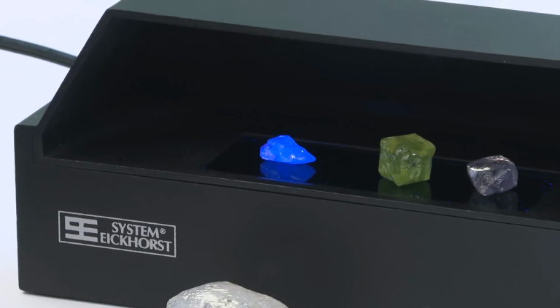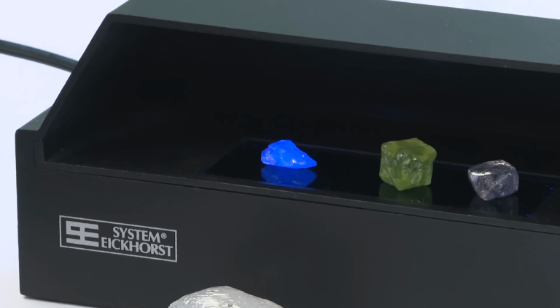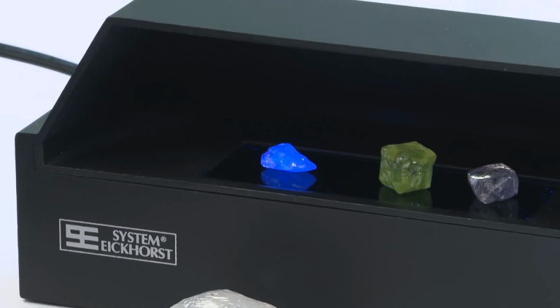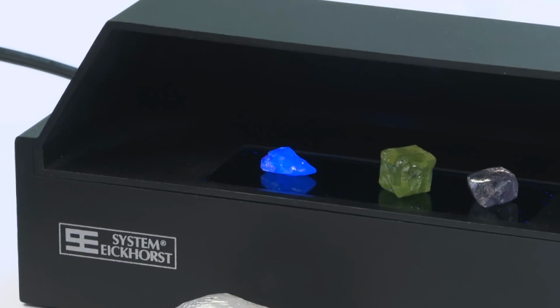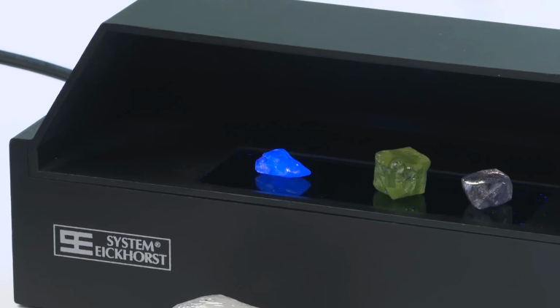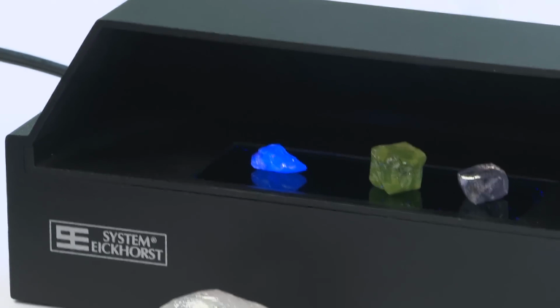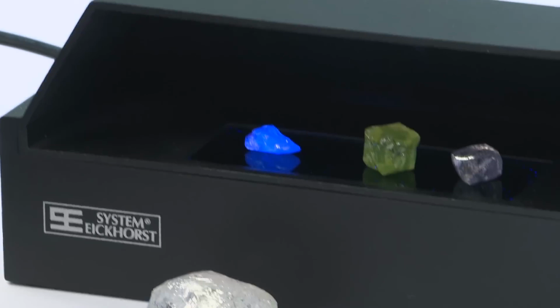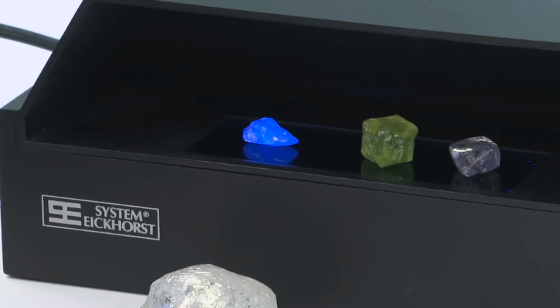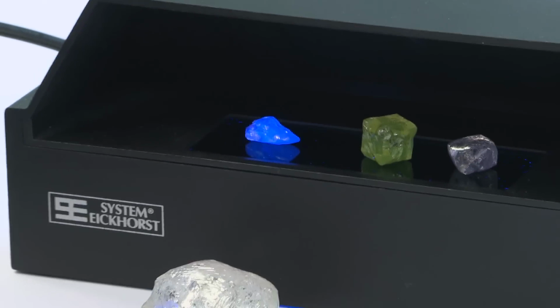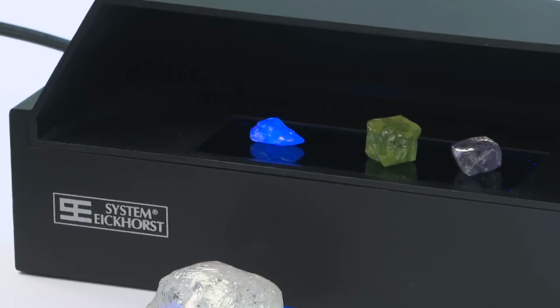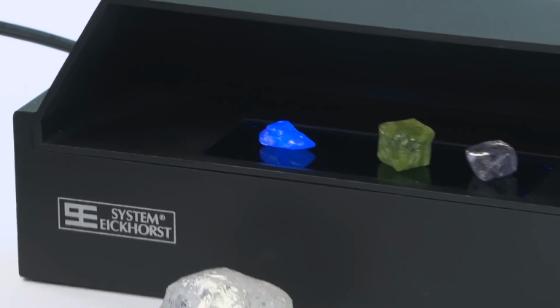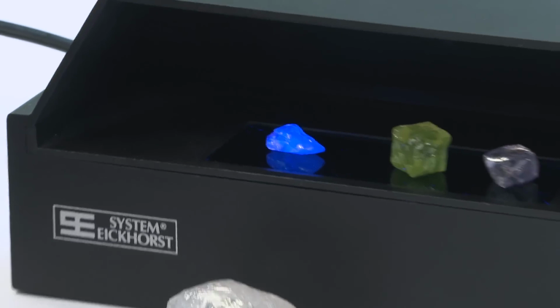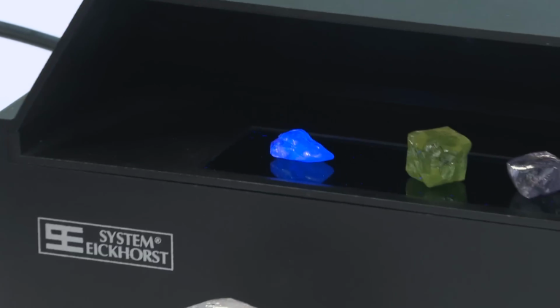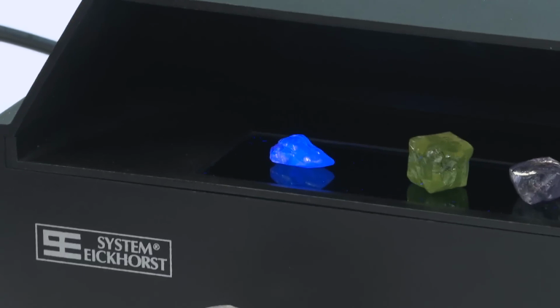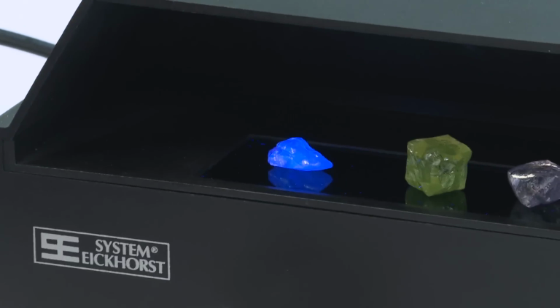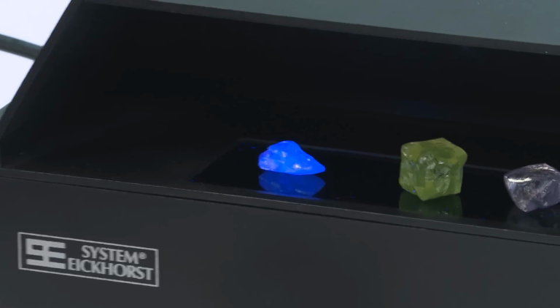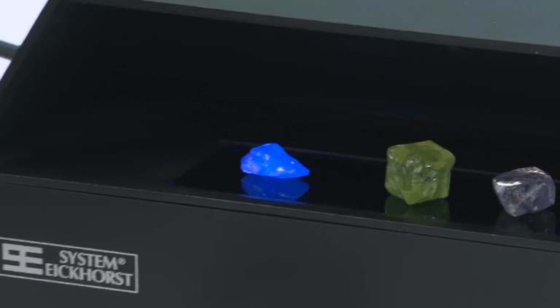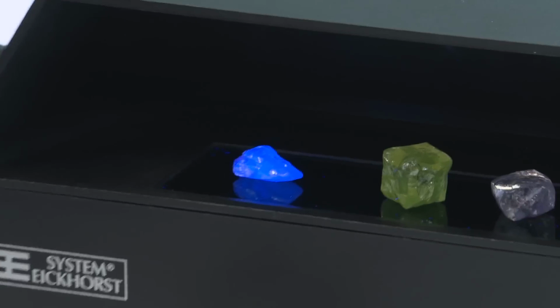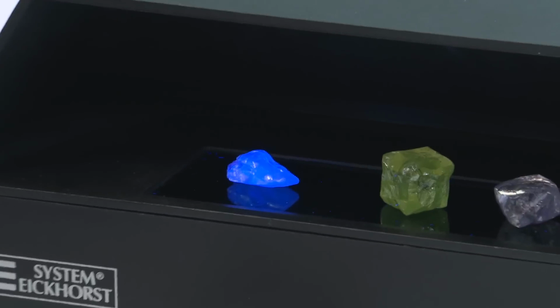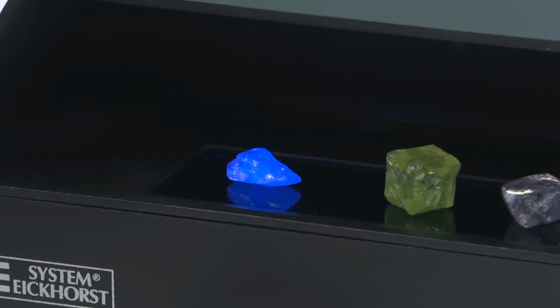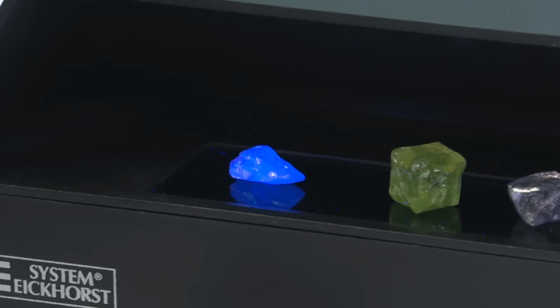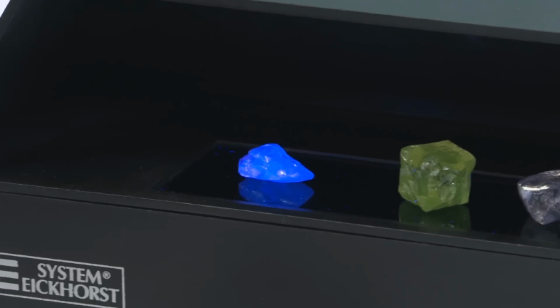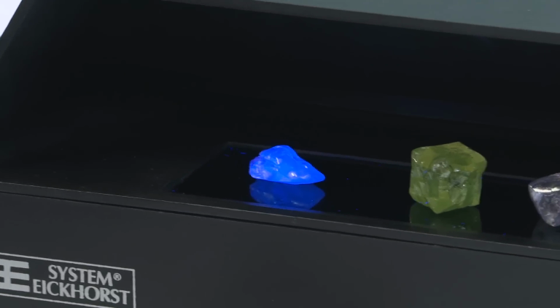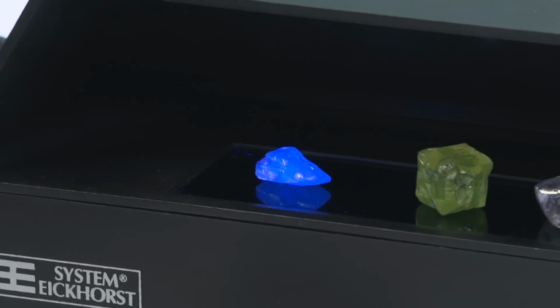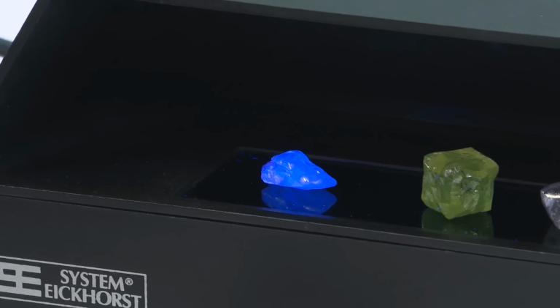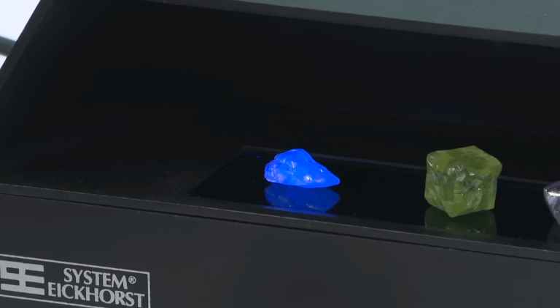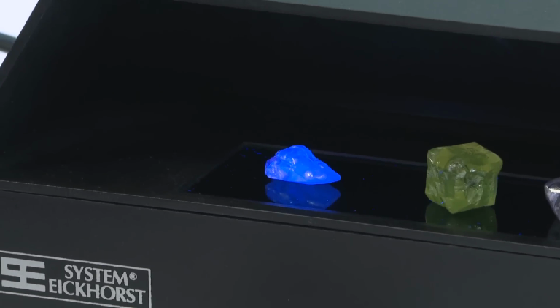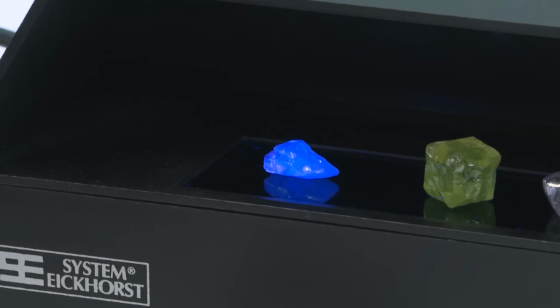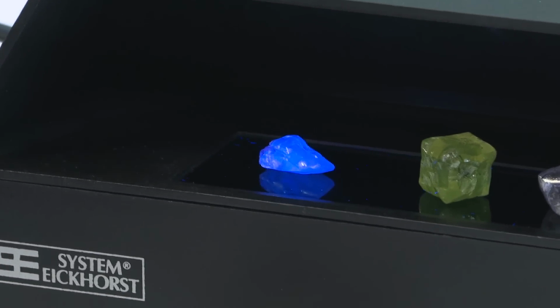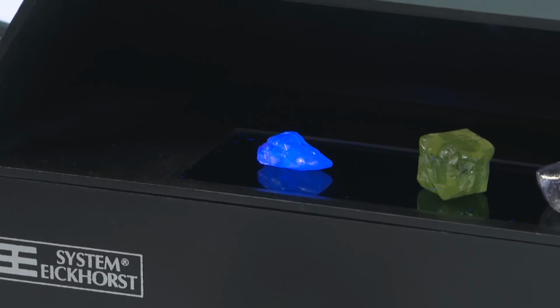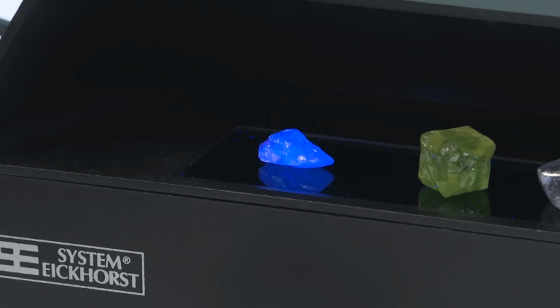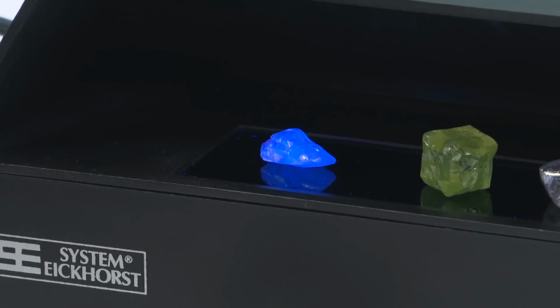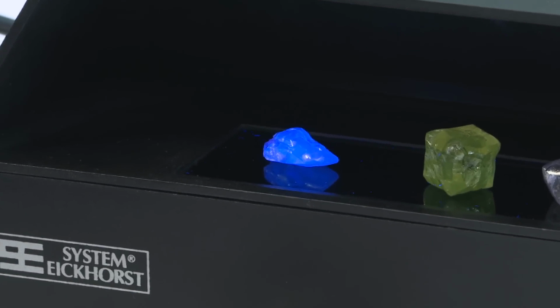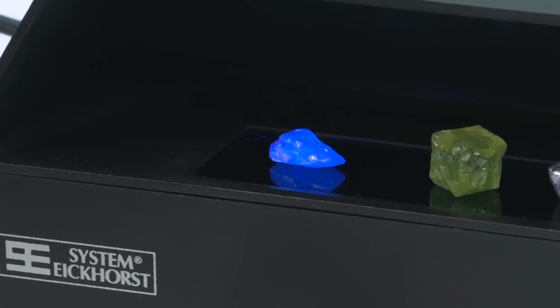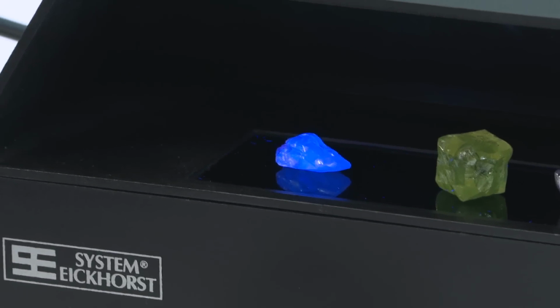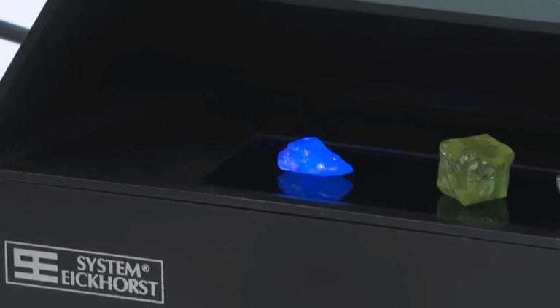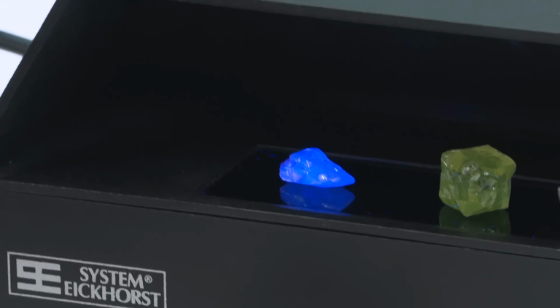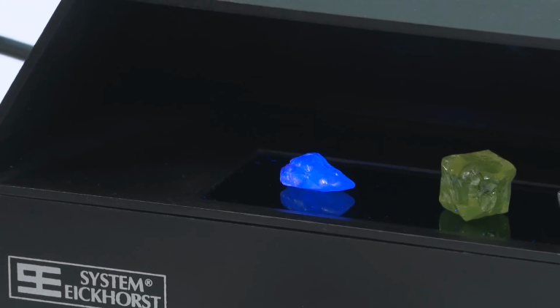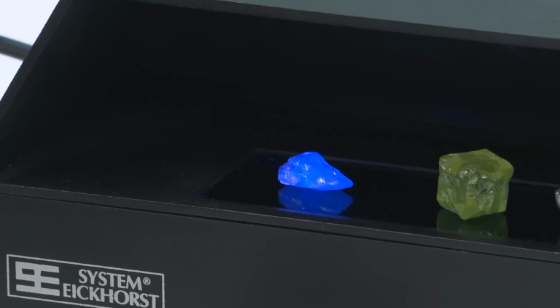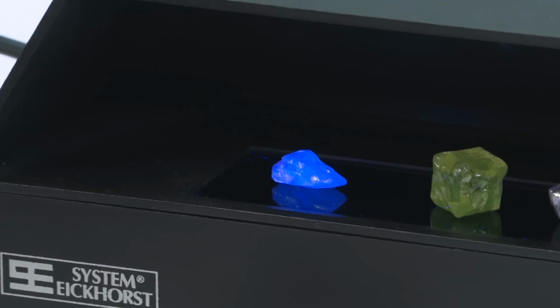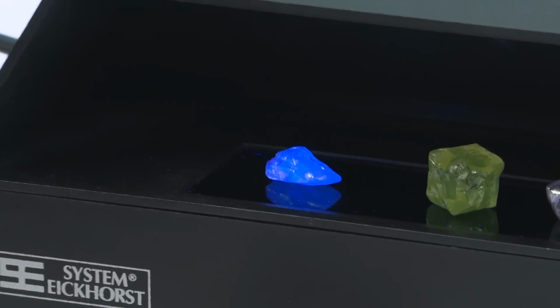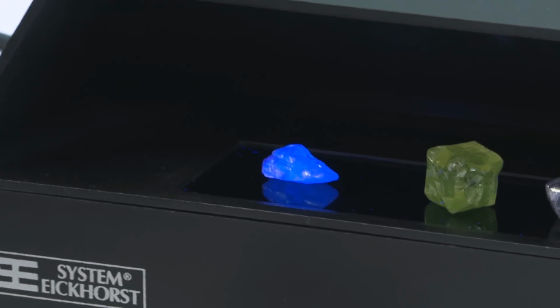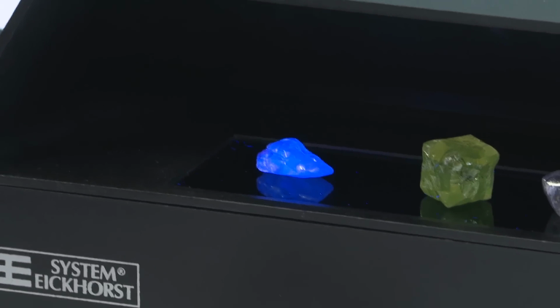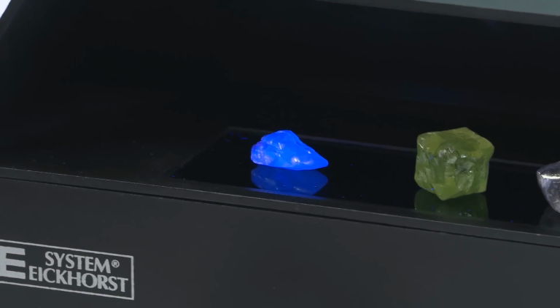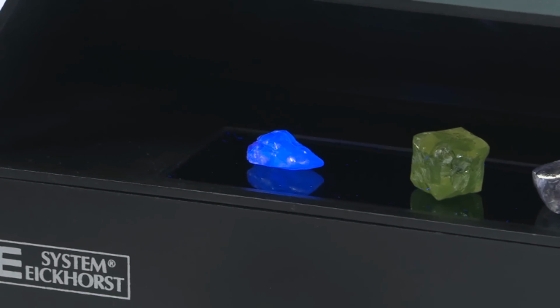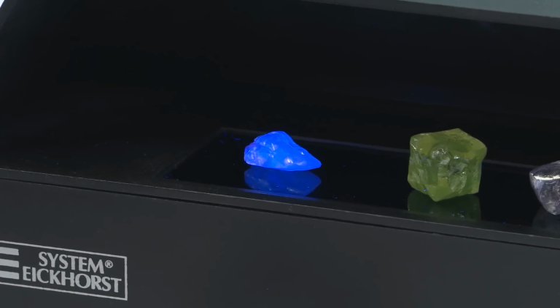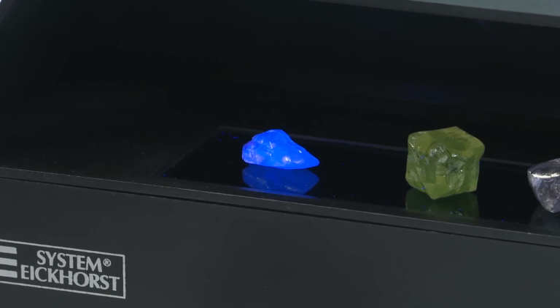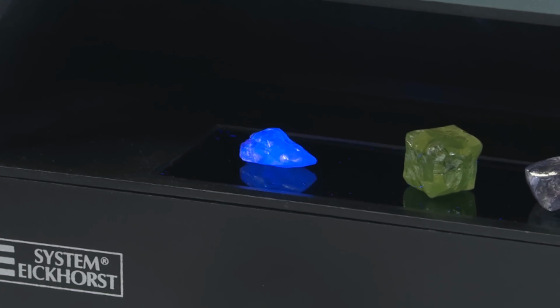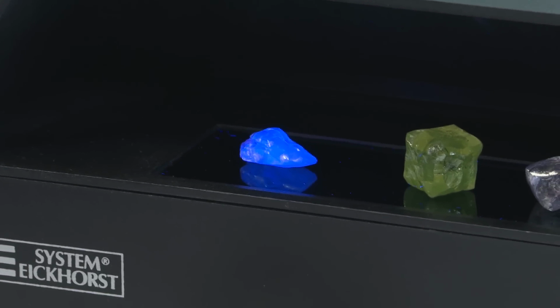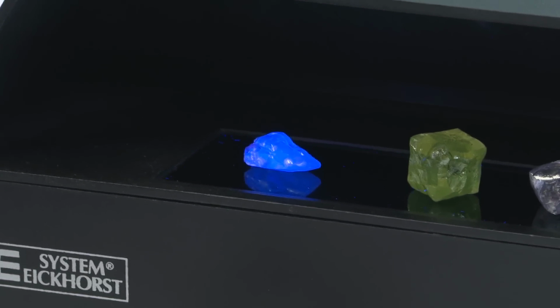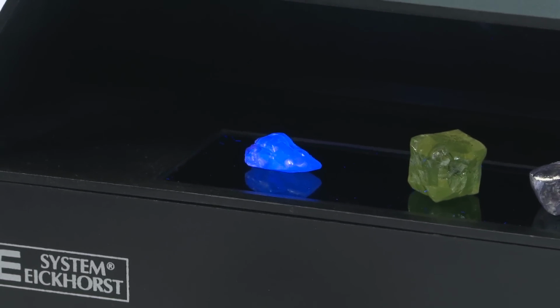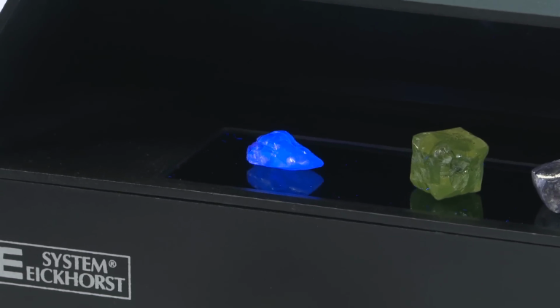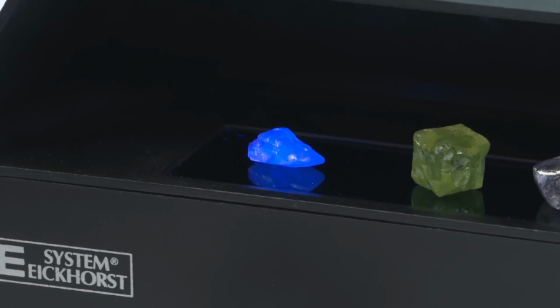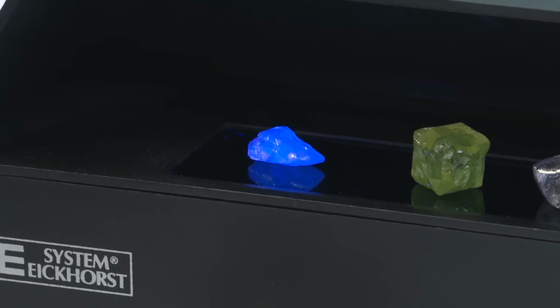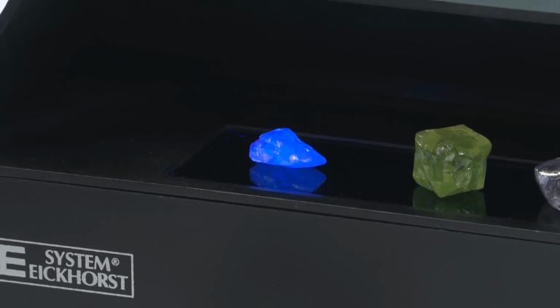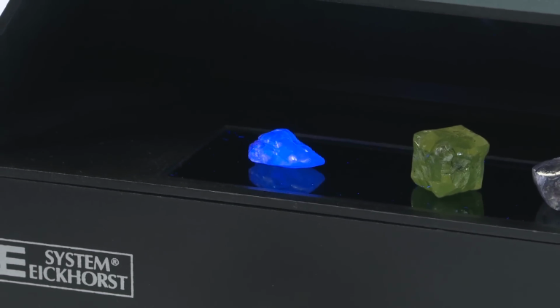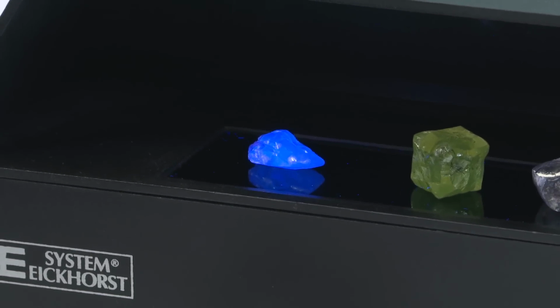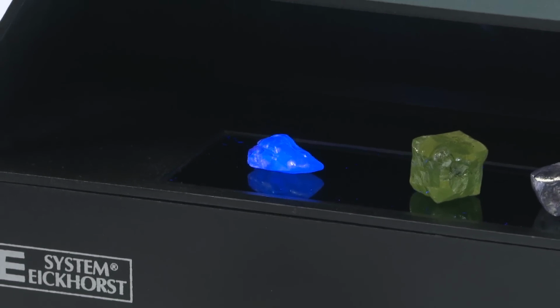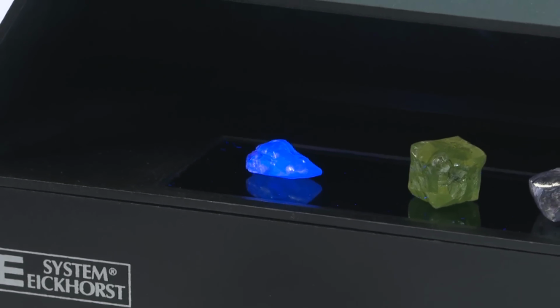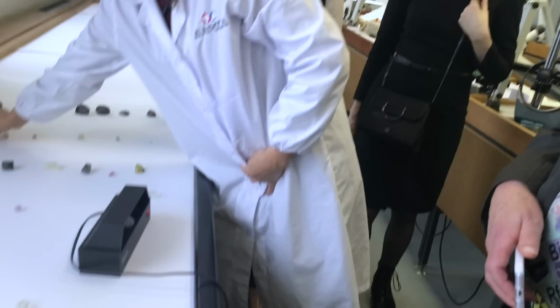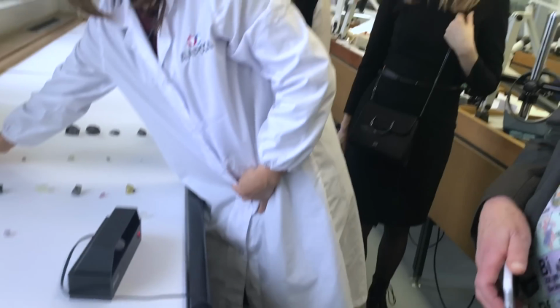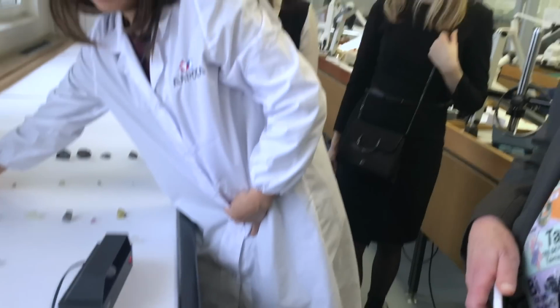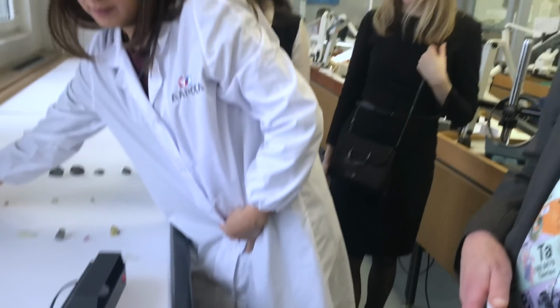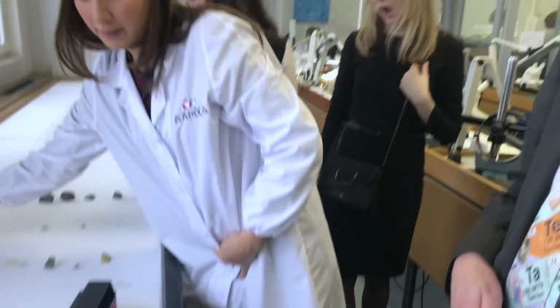I think that's really interesting — the pink diamond fluoresces blue. But you wouldn't have guessed that.